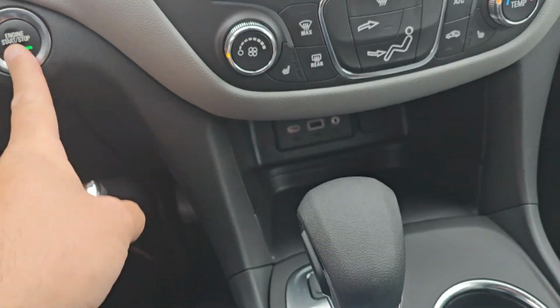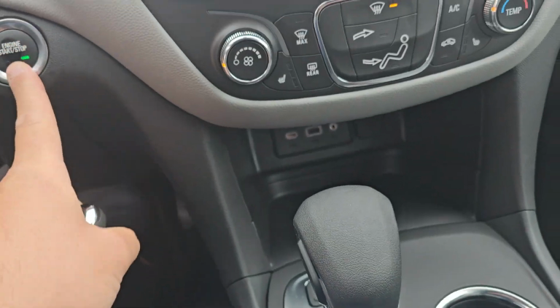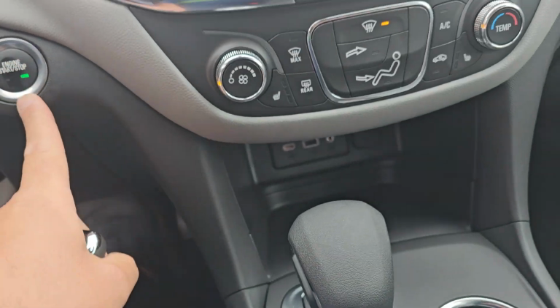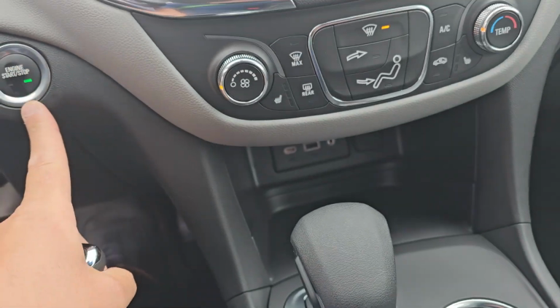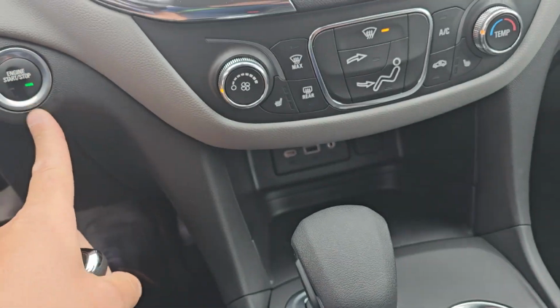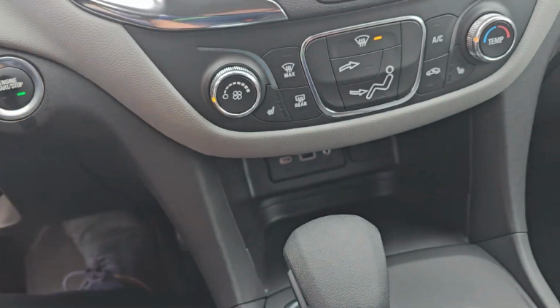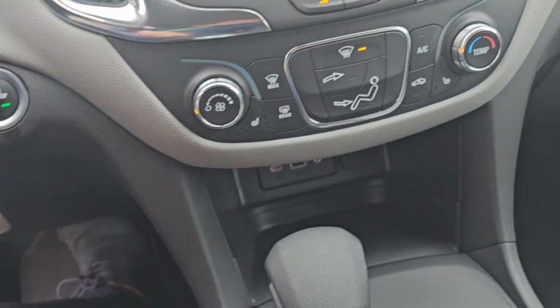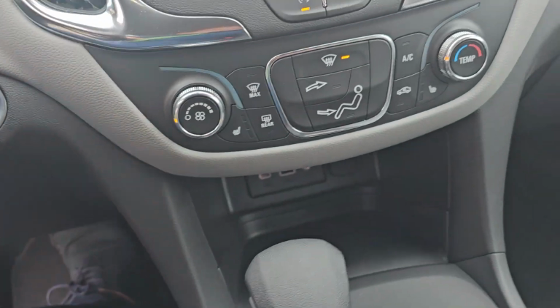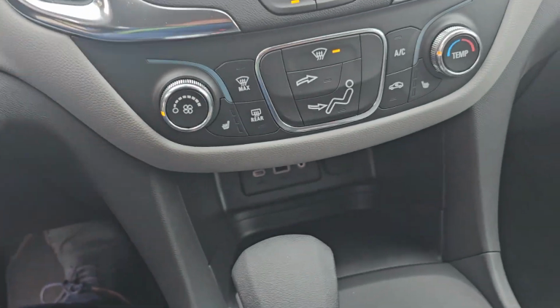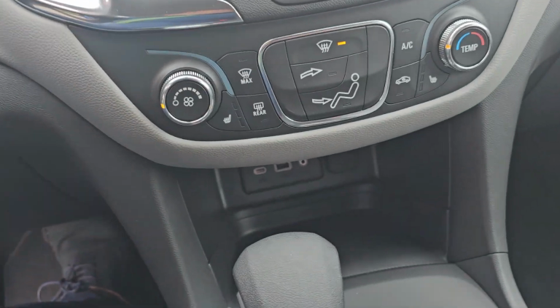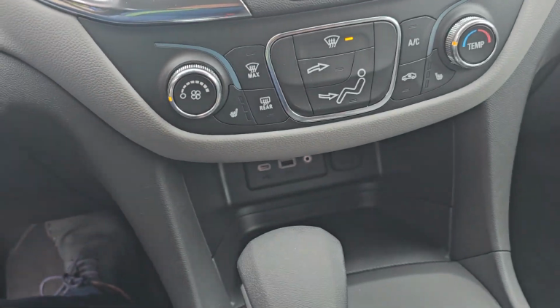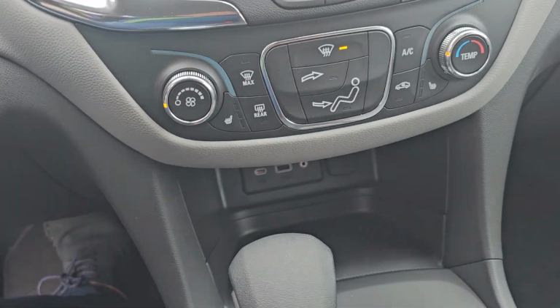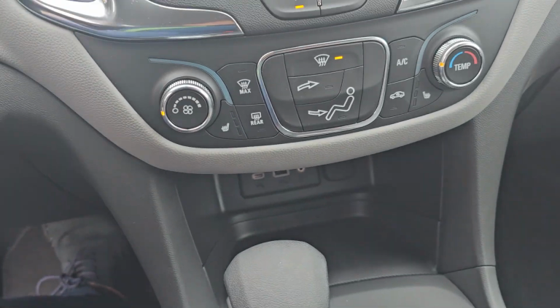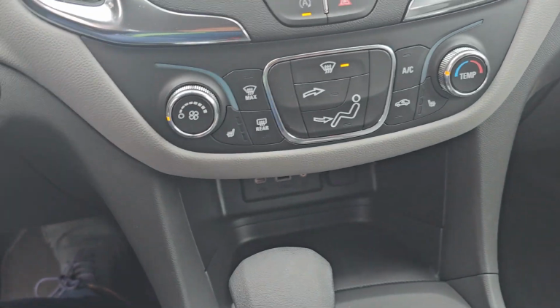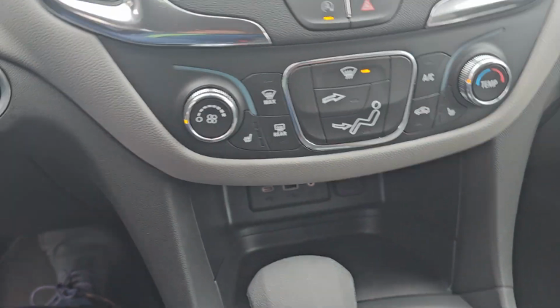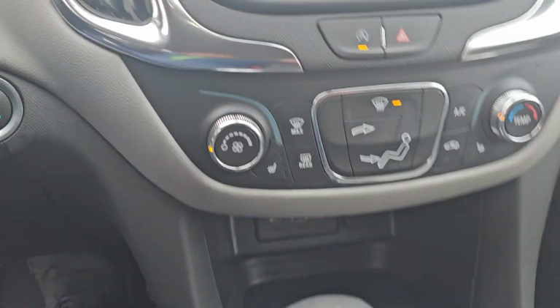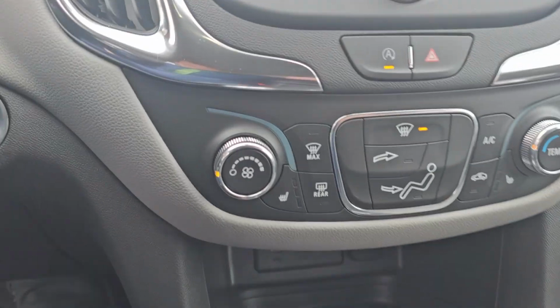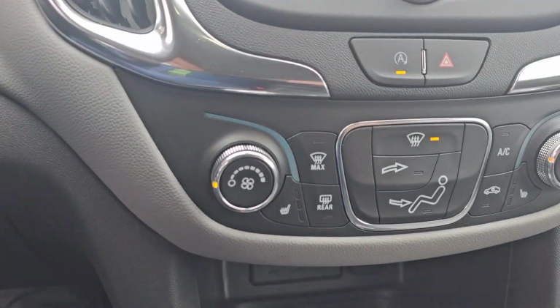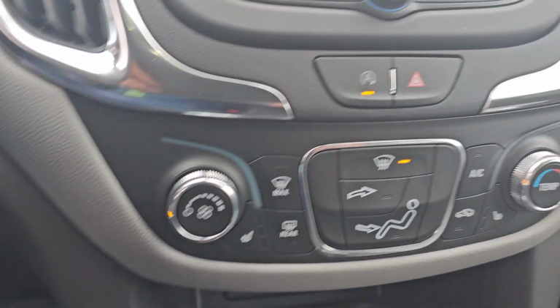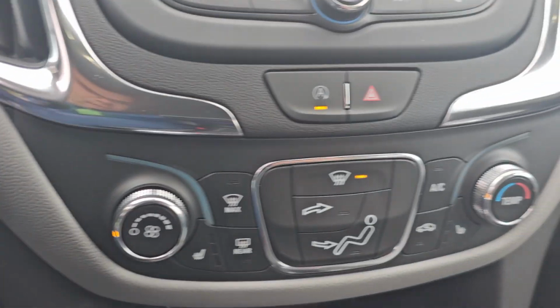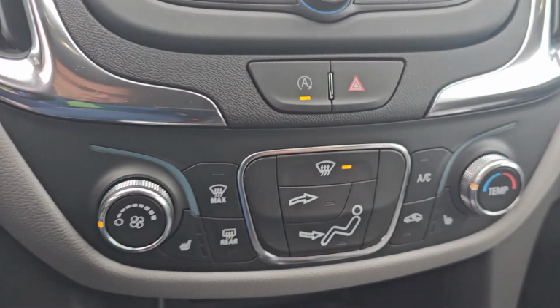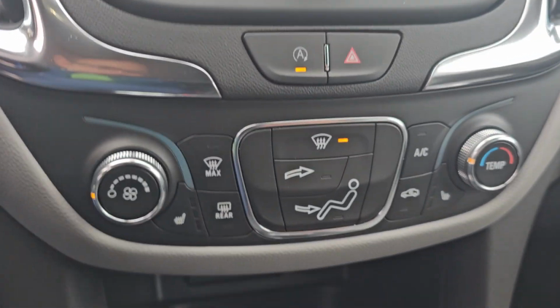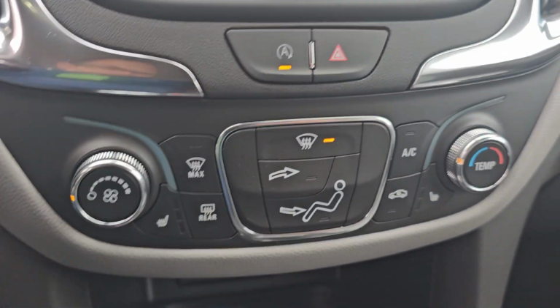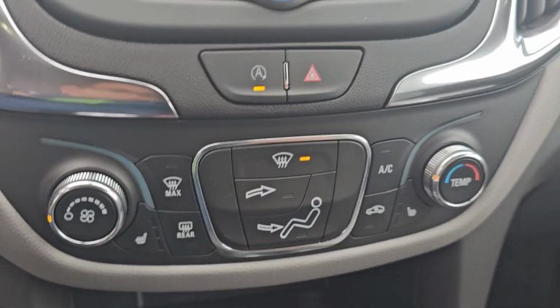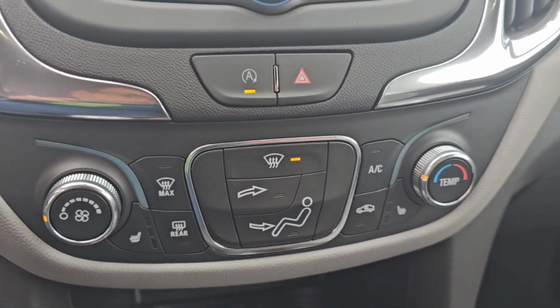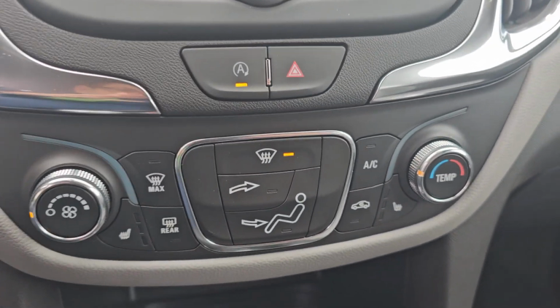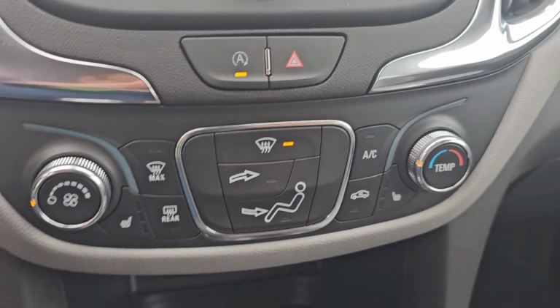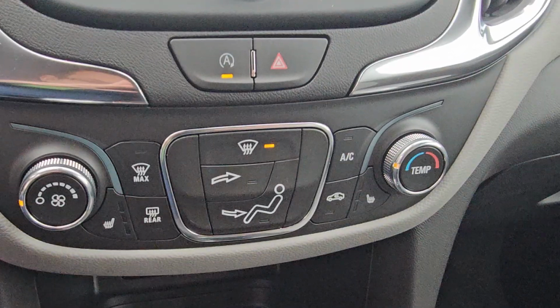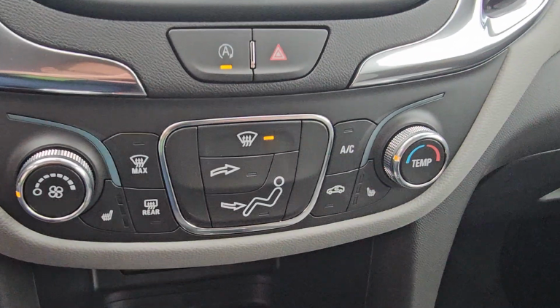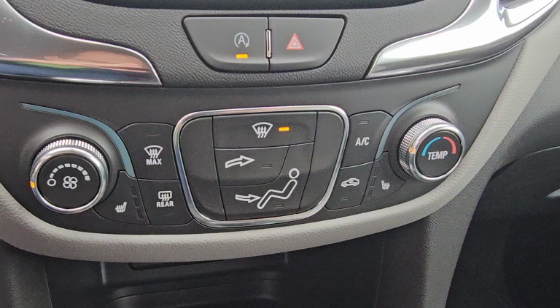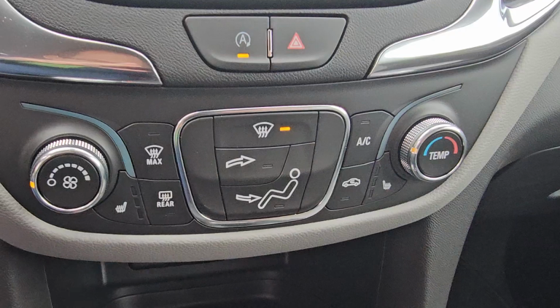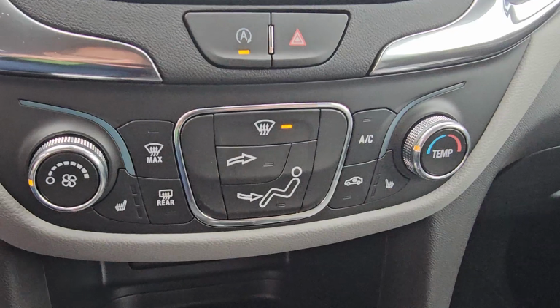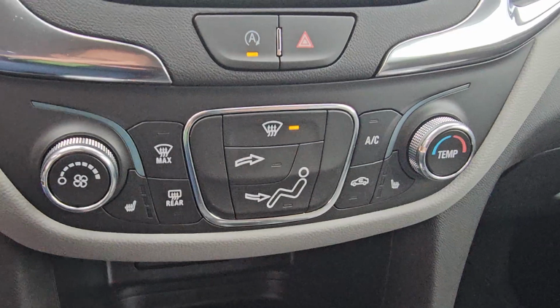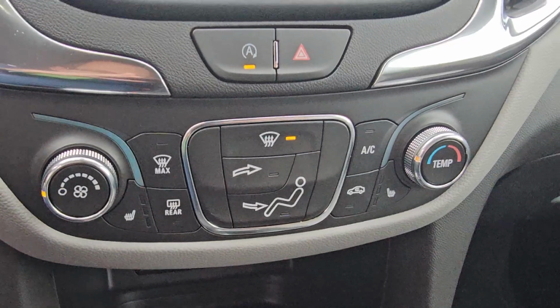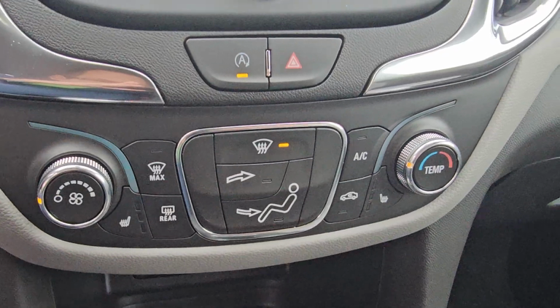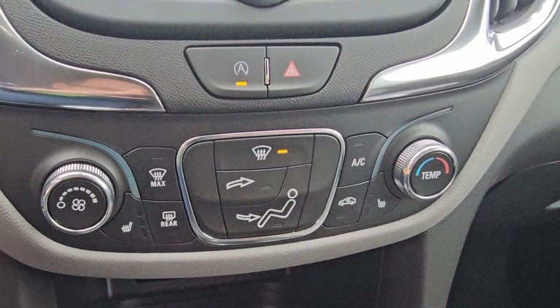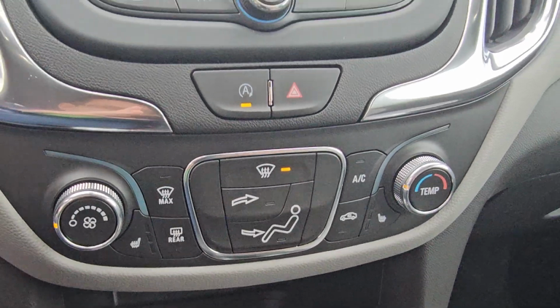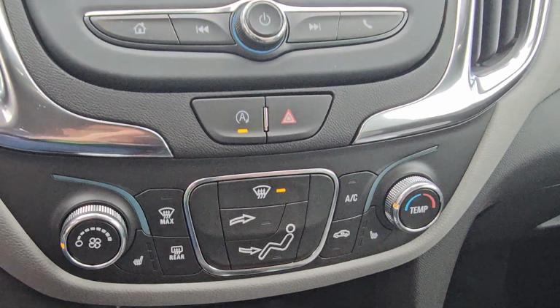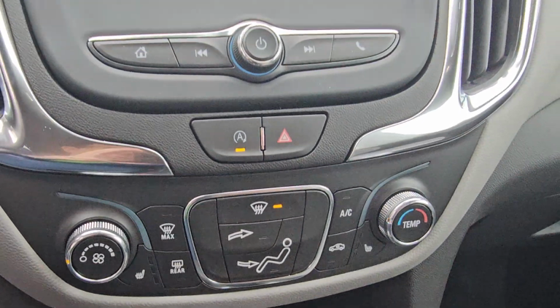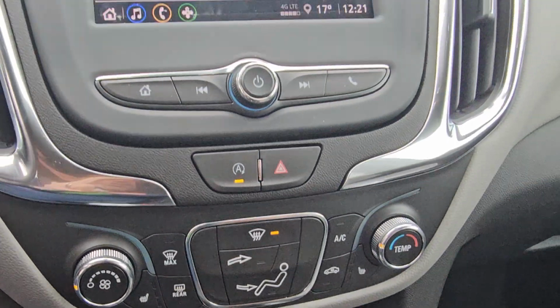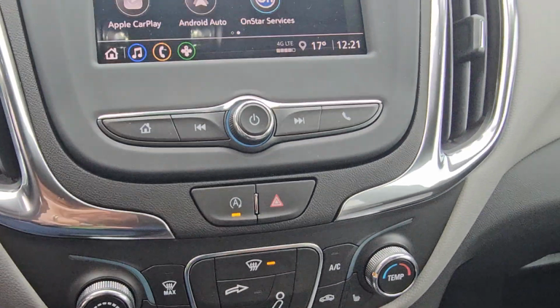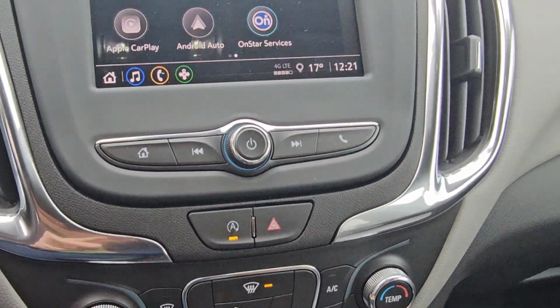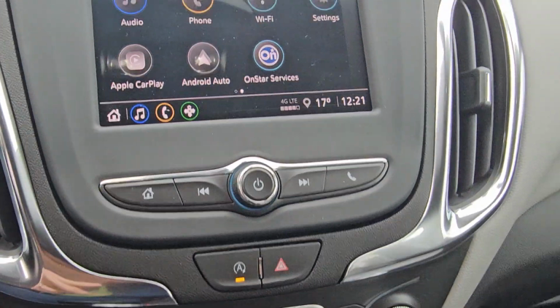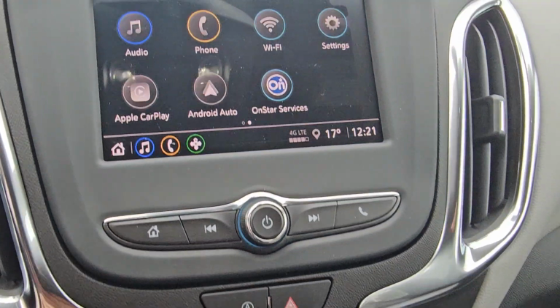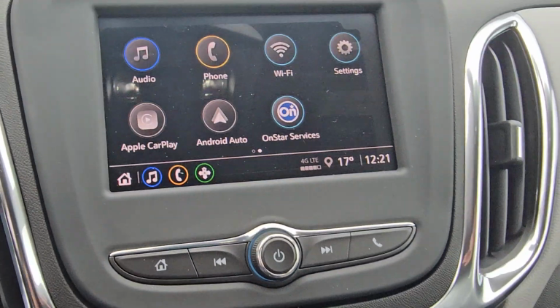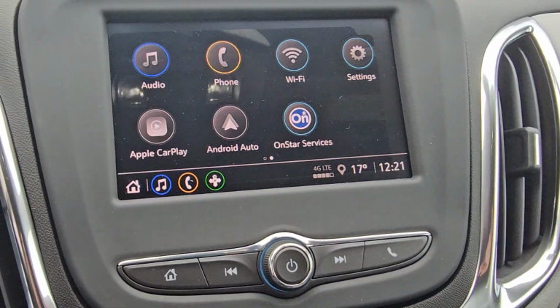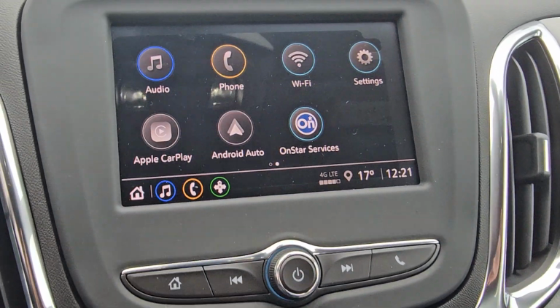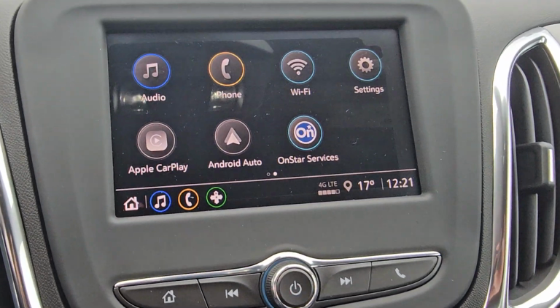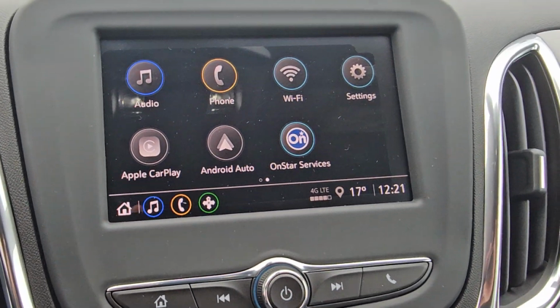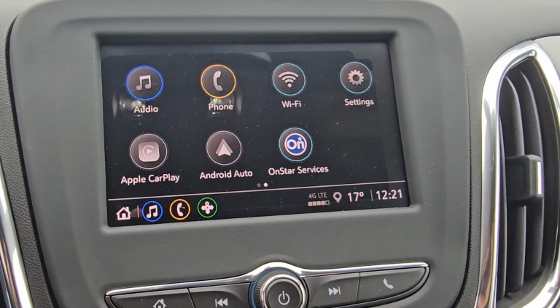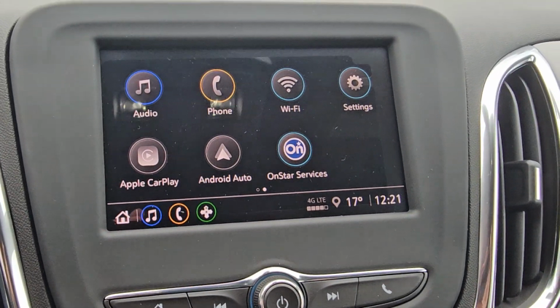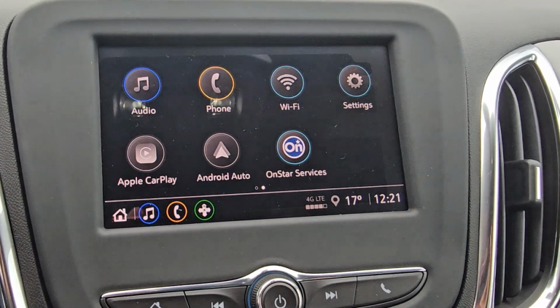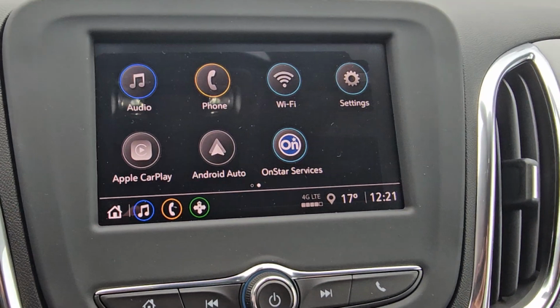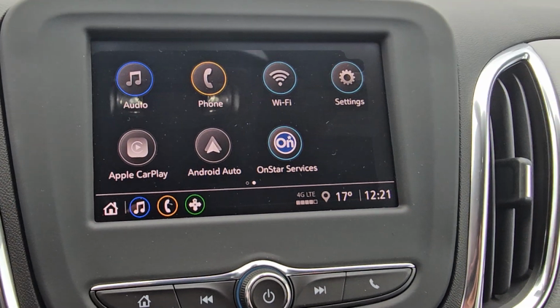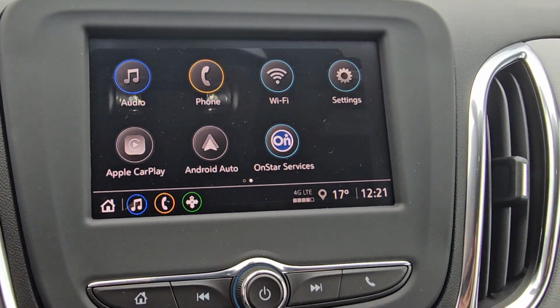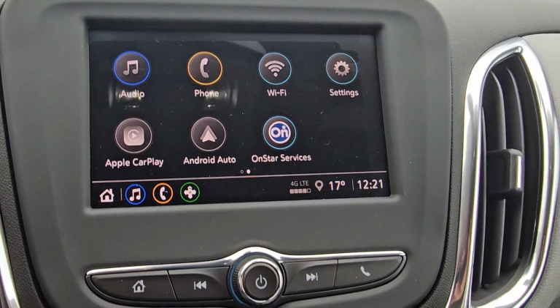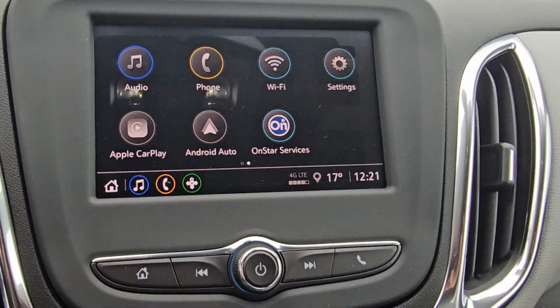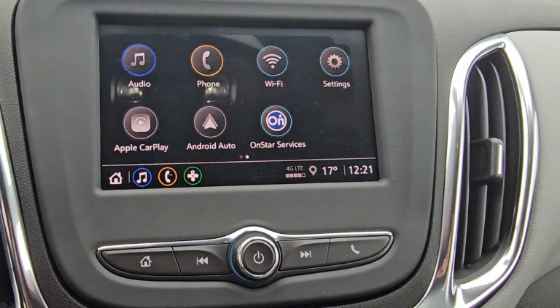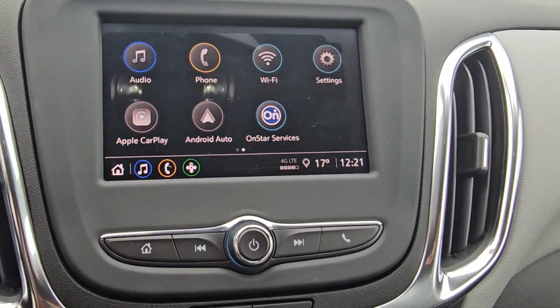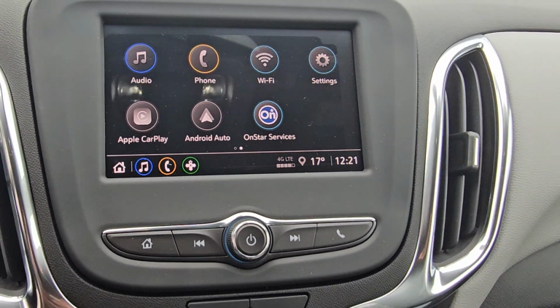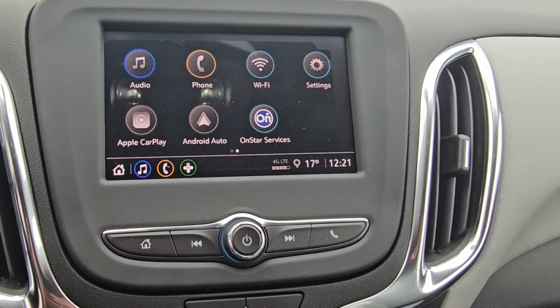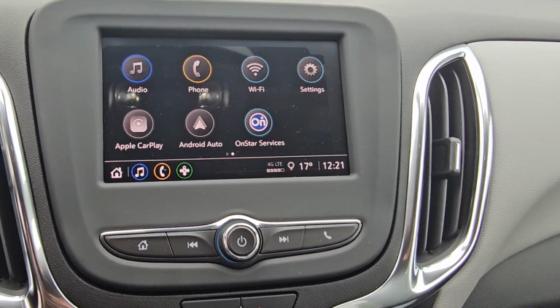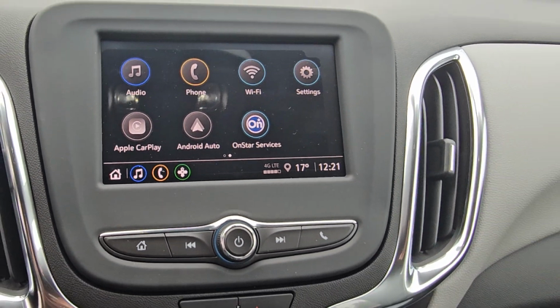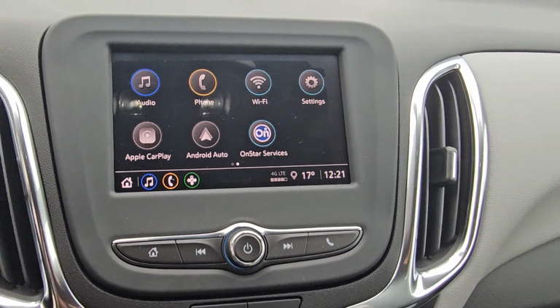Push button start, AC, heated seats, and then up here you got your Apple CarPlay and Android Auto.